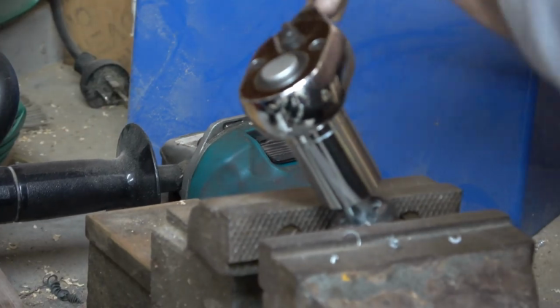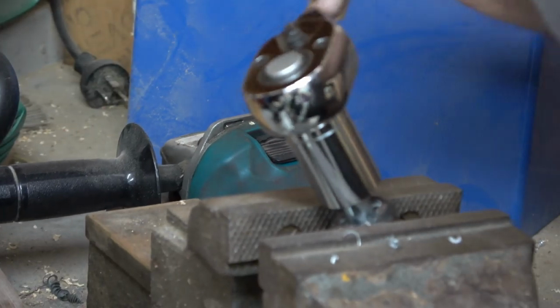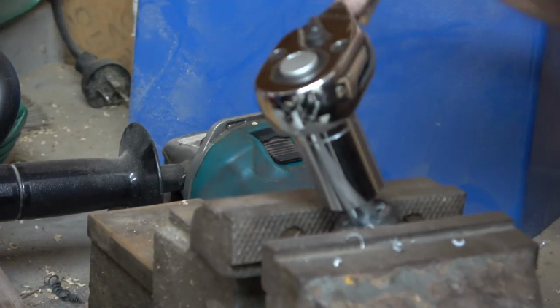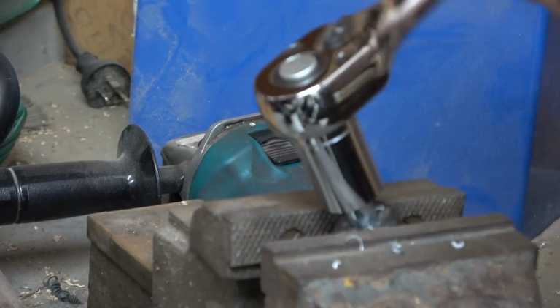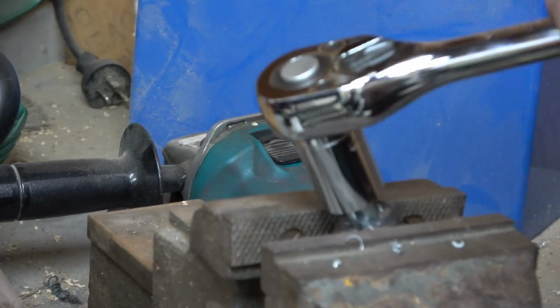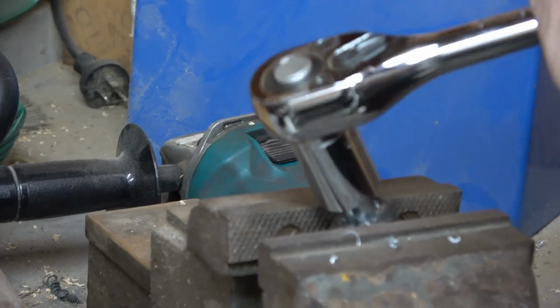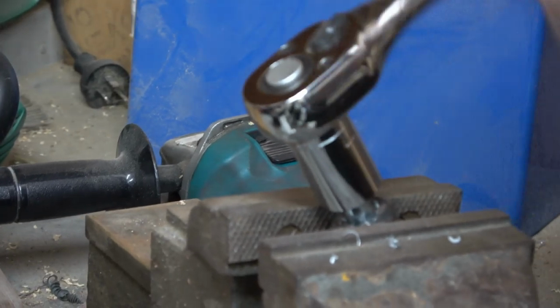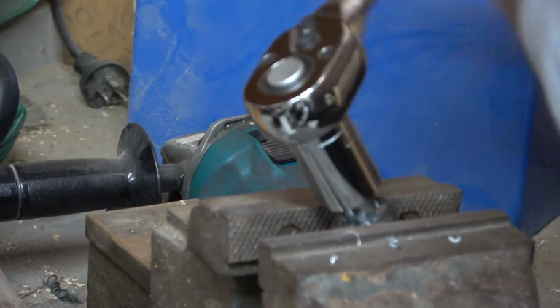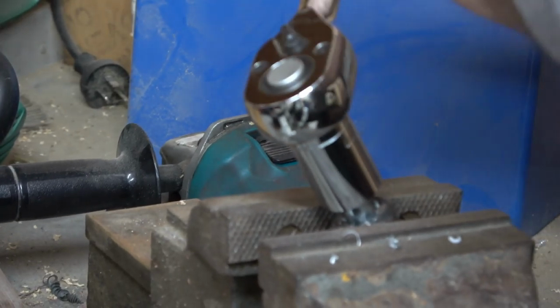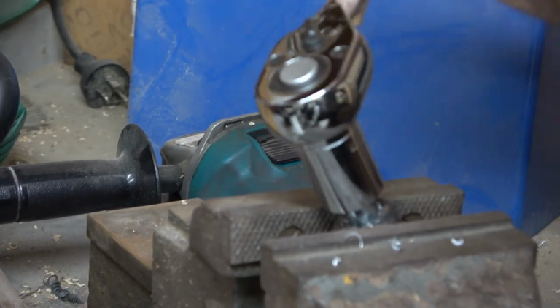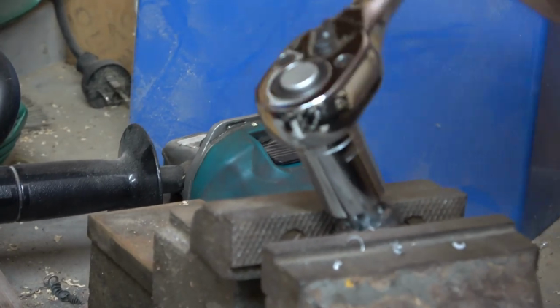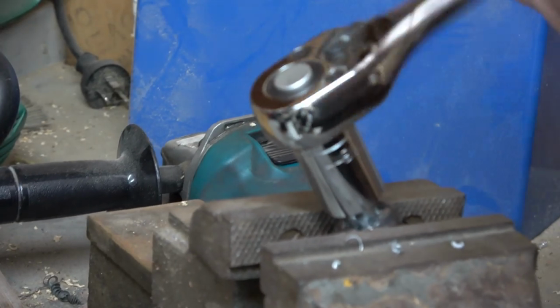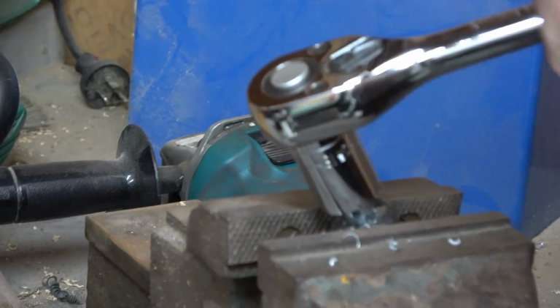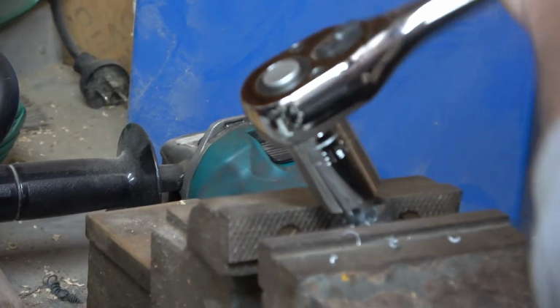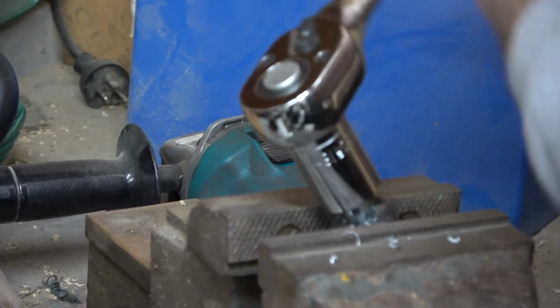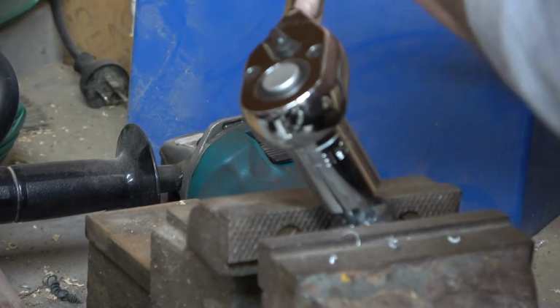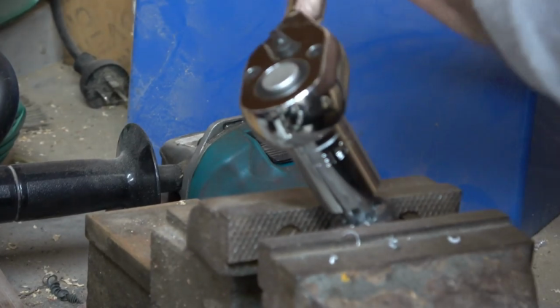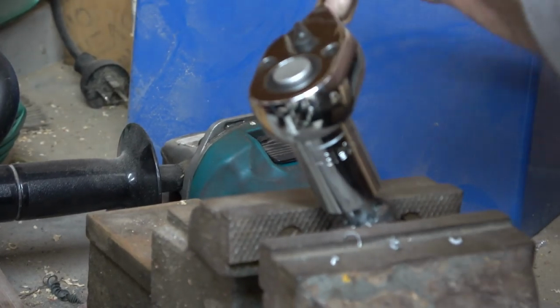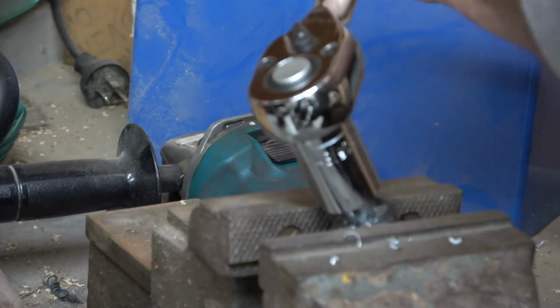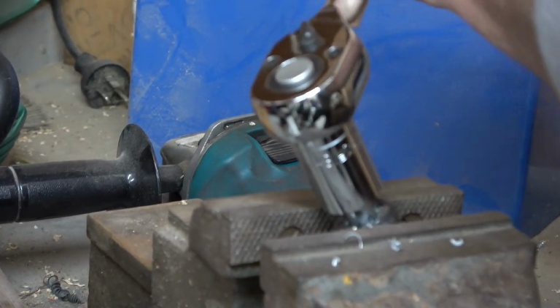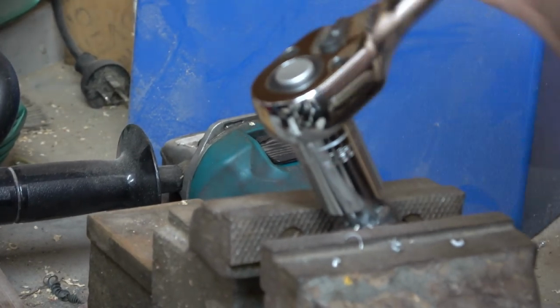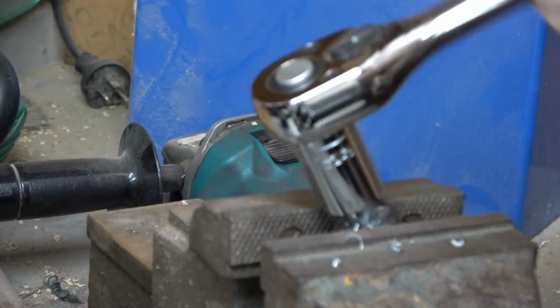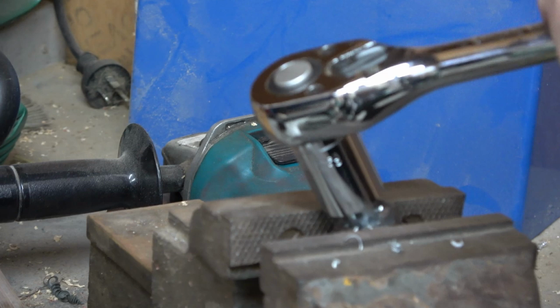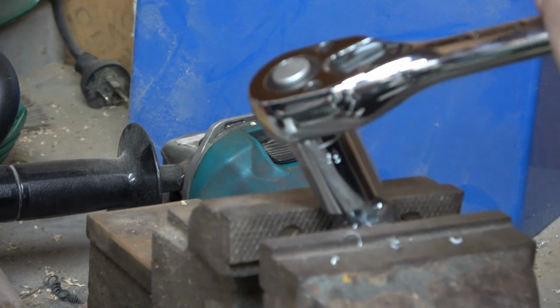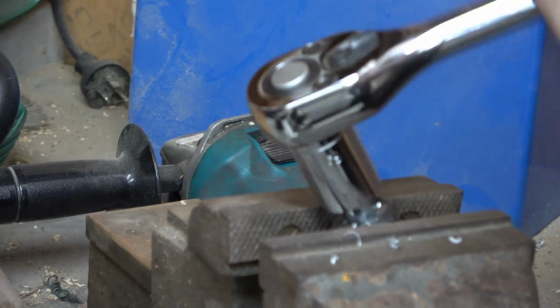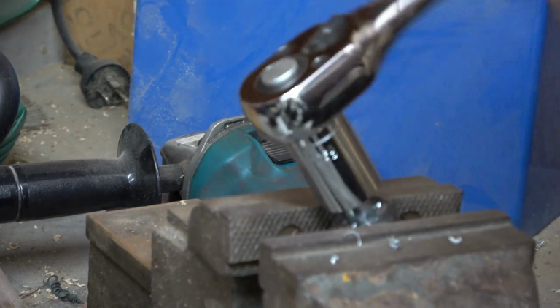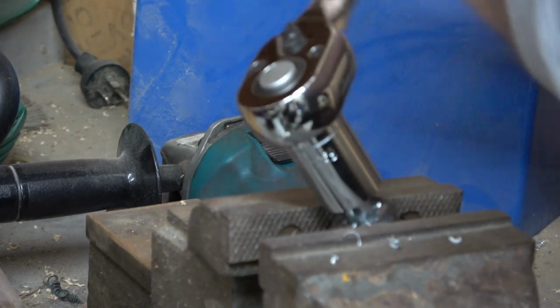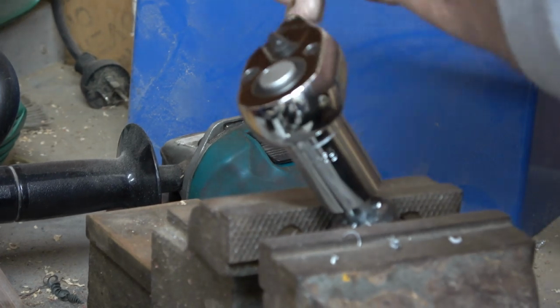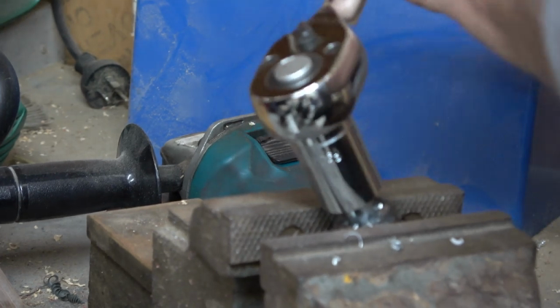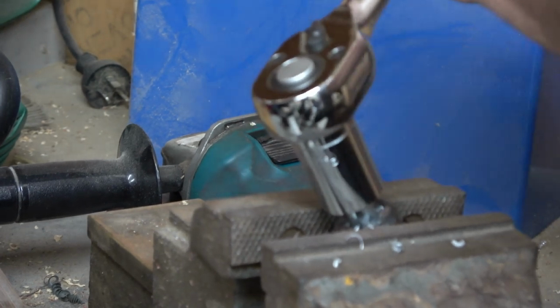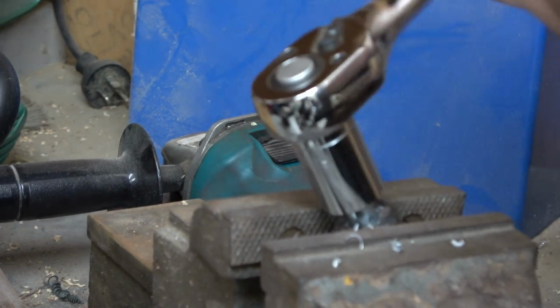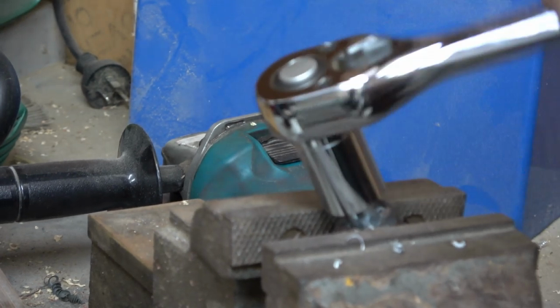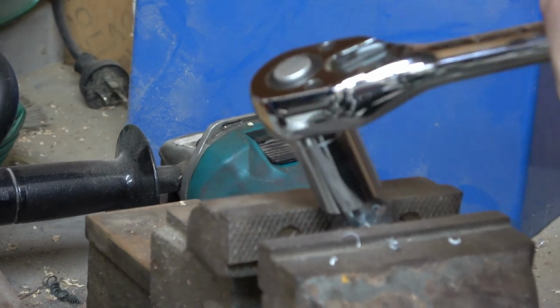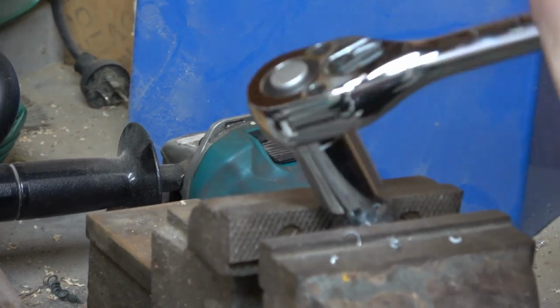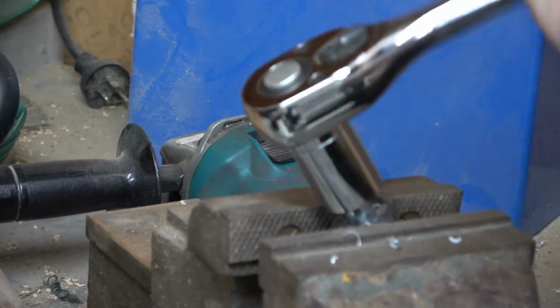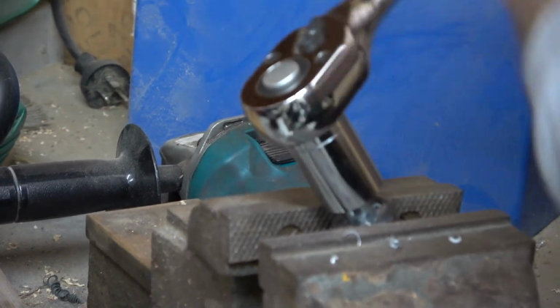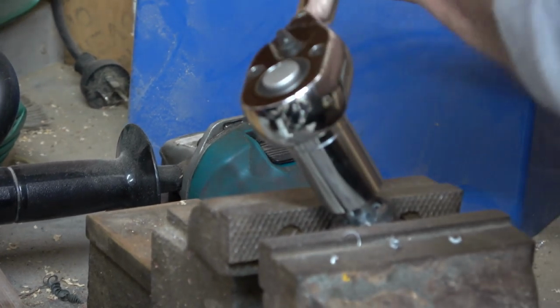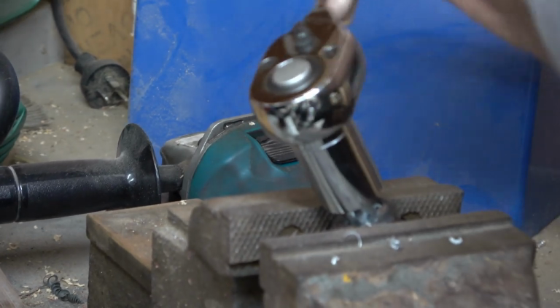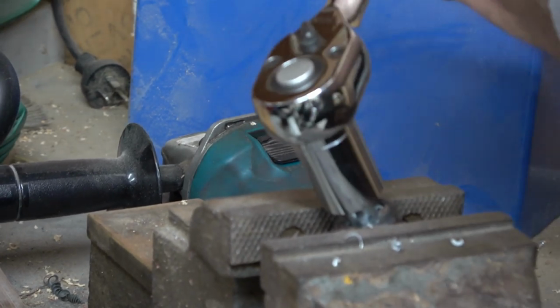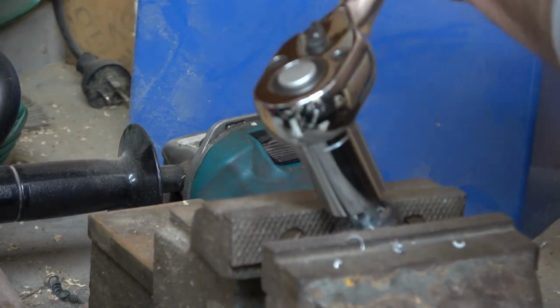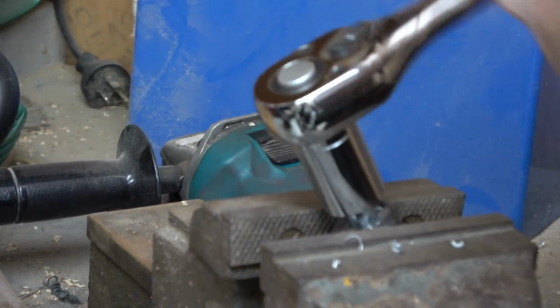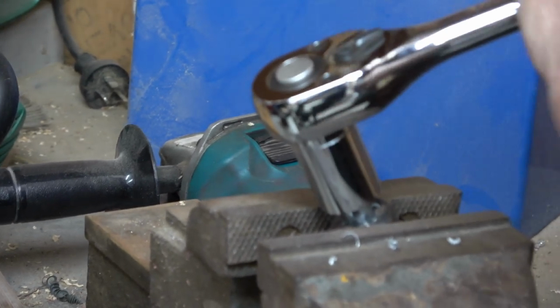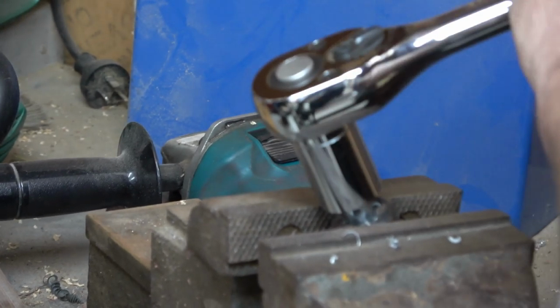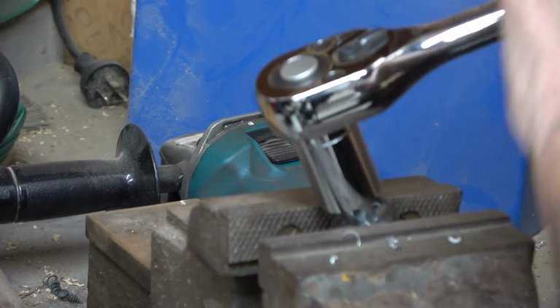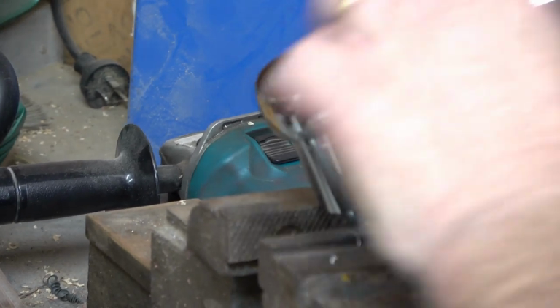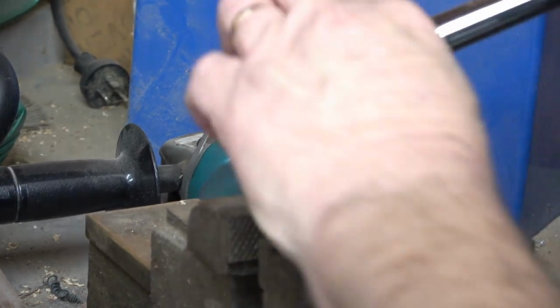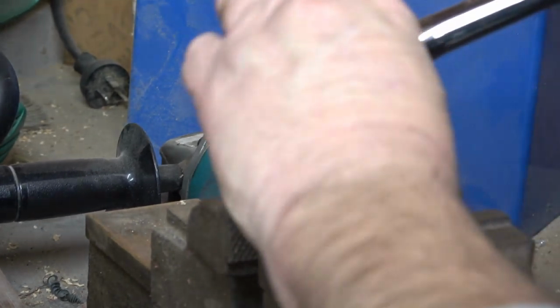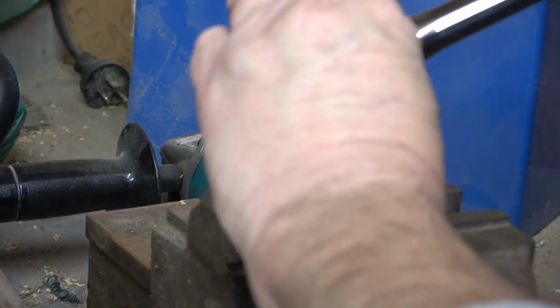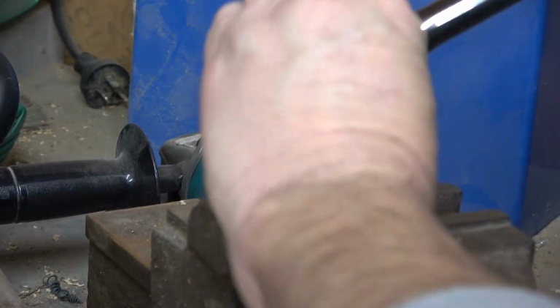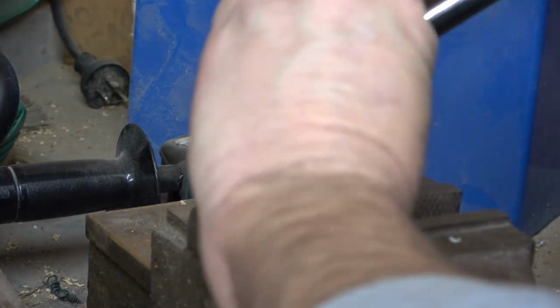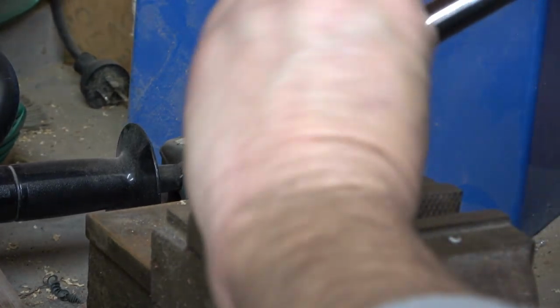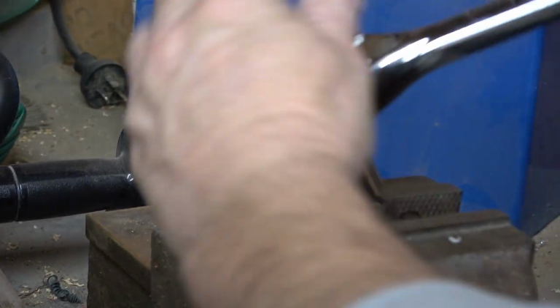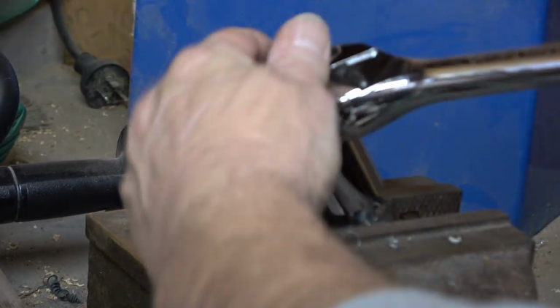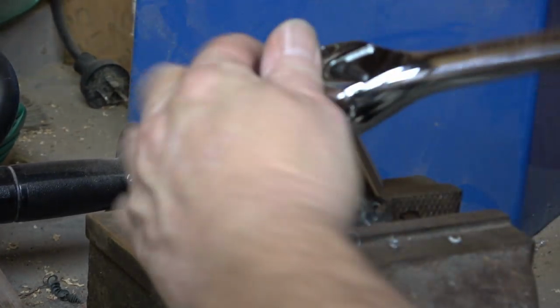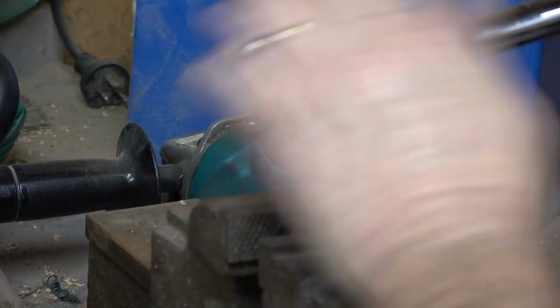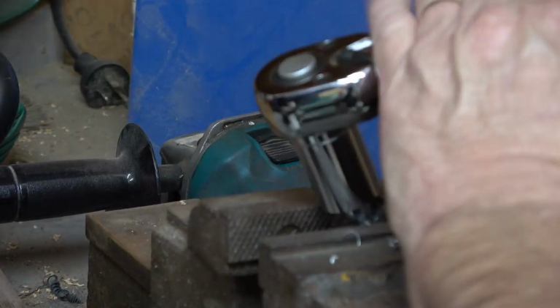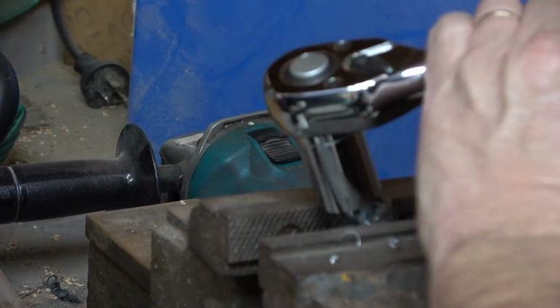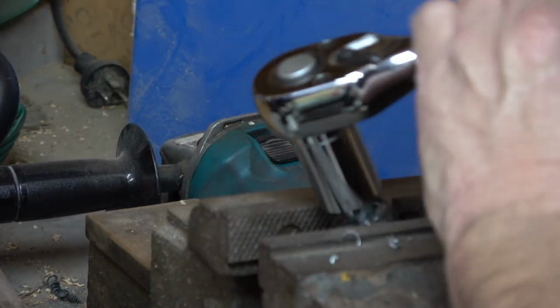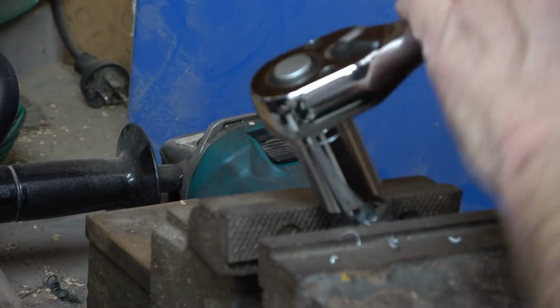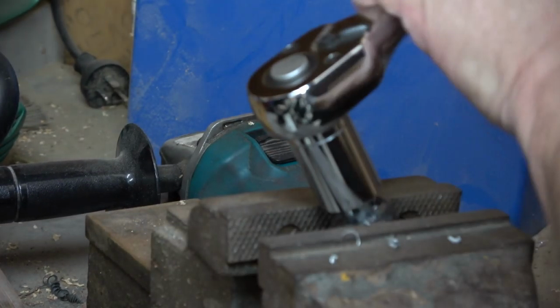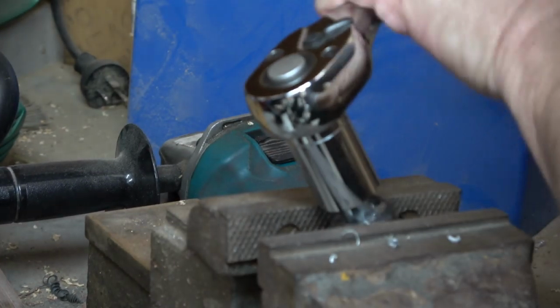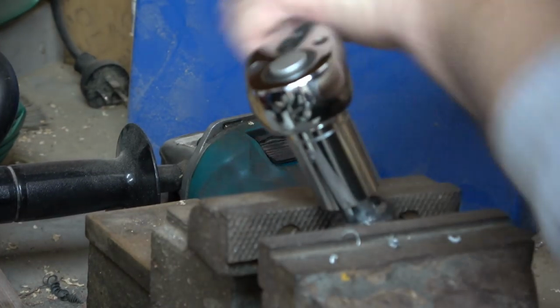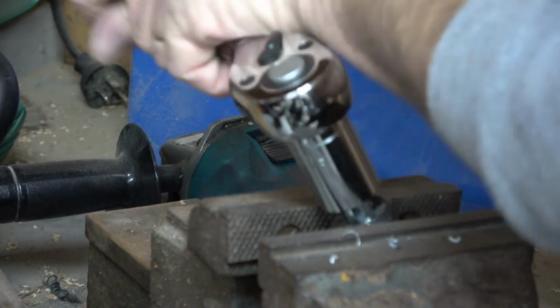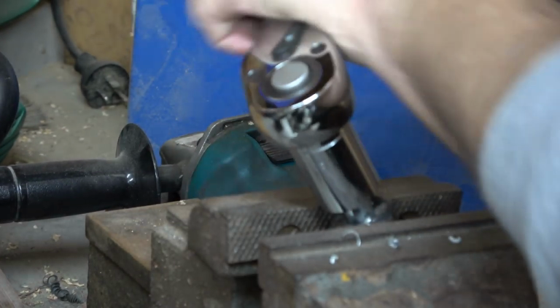To do this, I put the die in the vise, and then use my socket set to turn the bolt and cut my new thread.